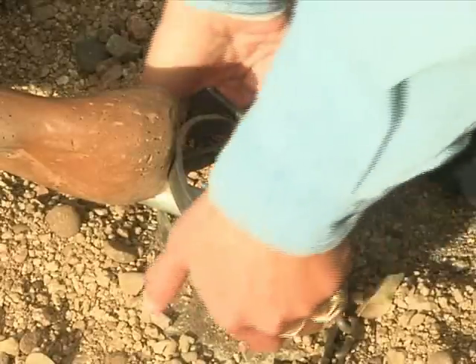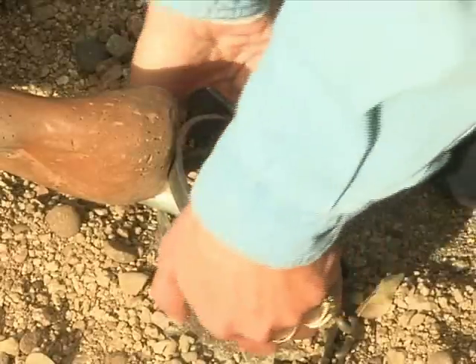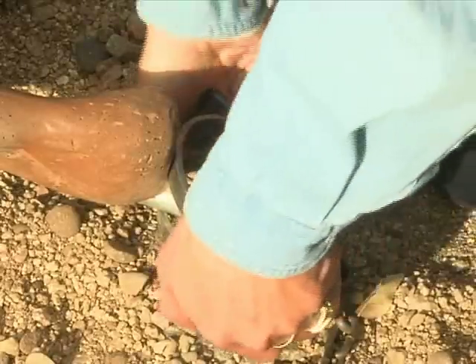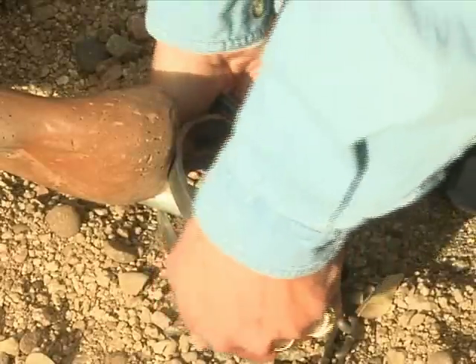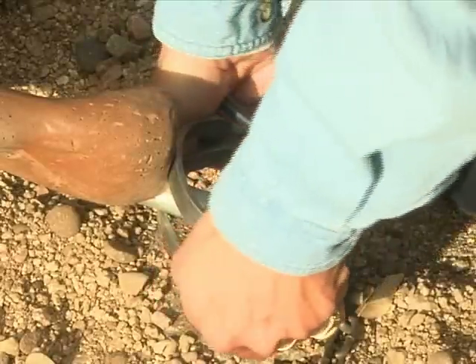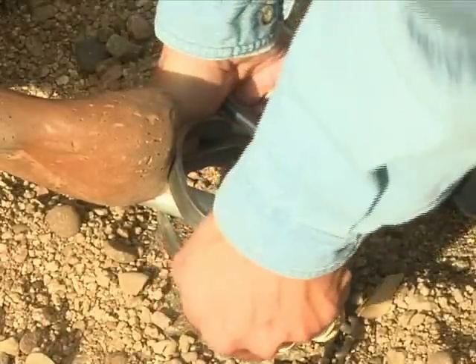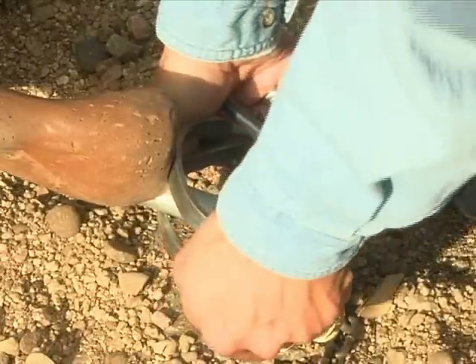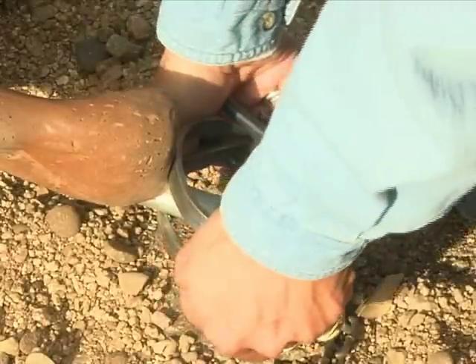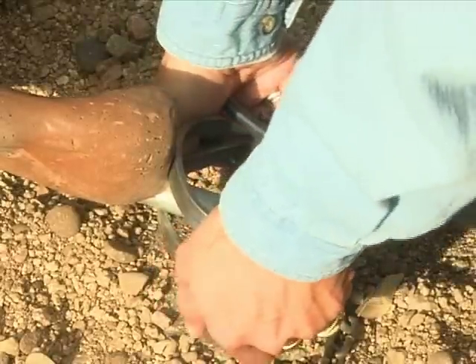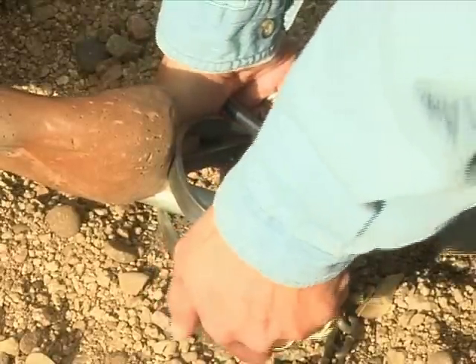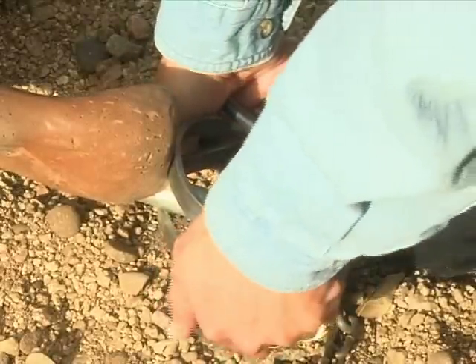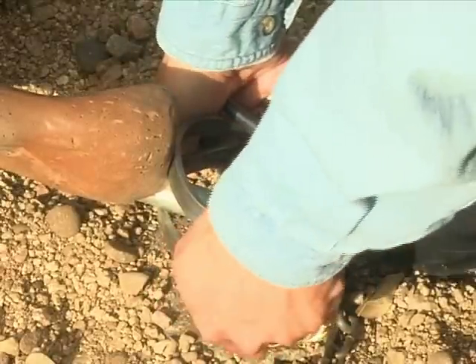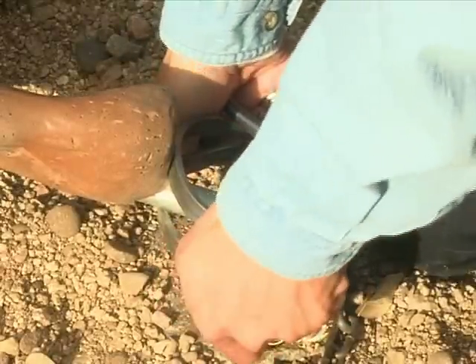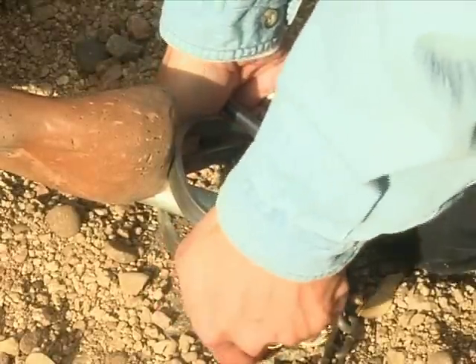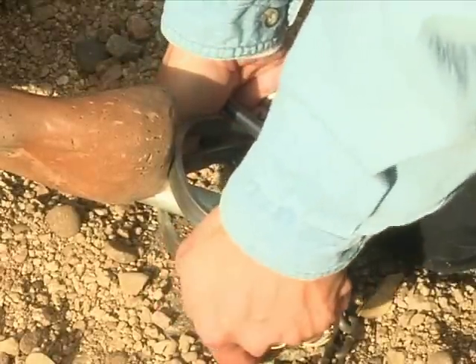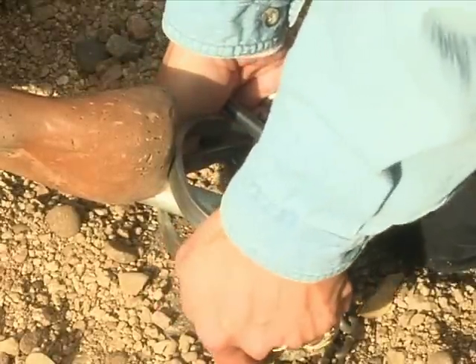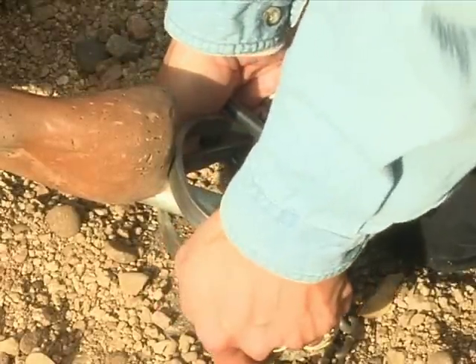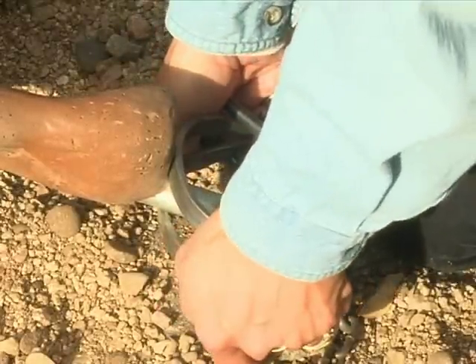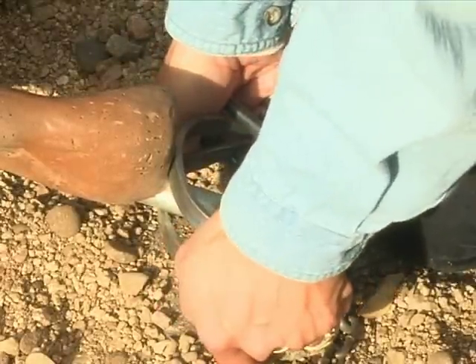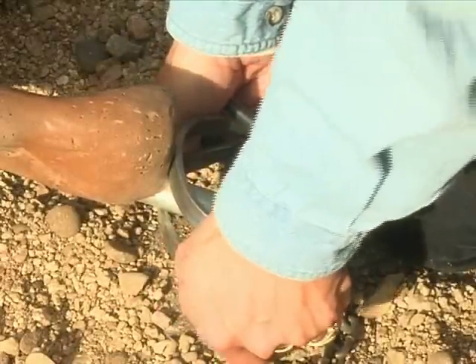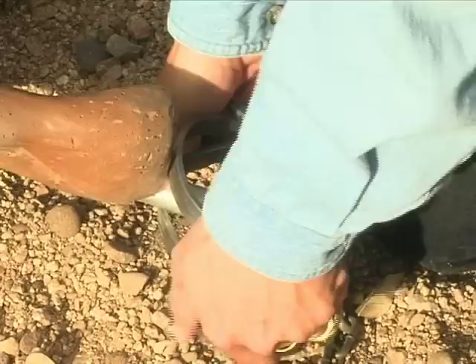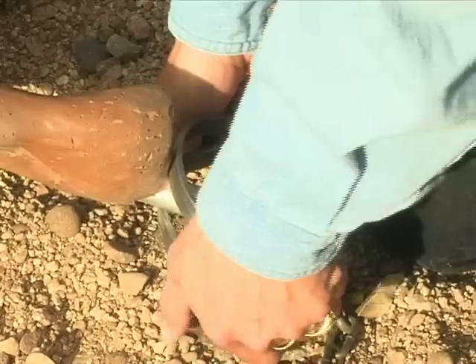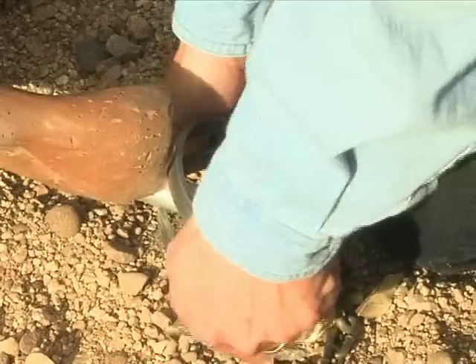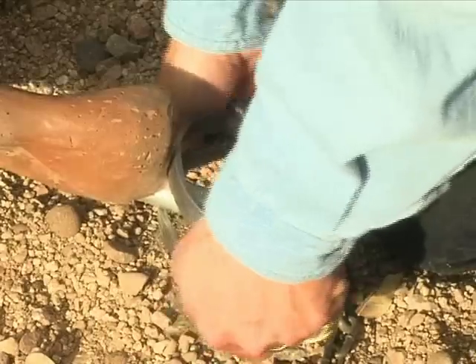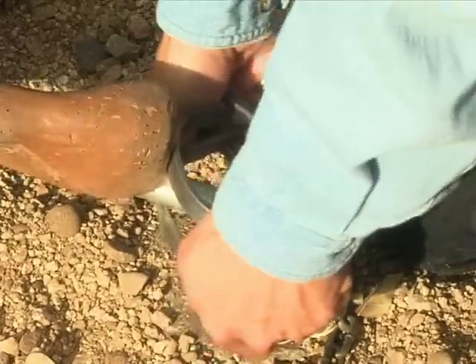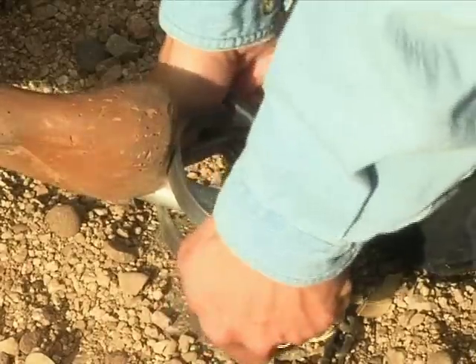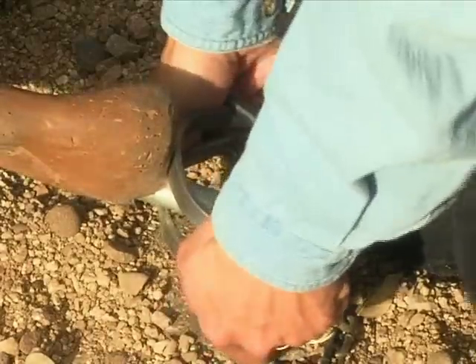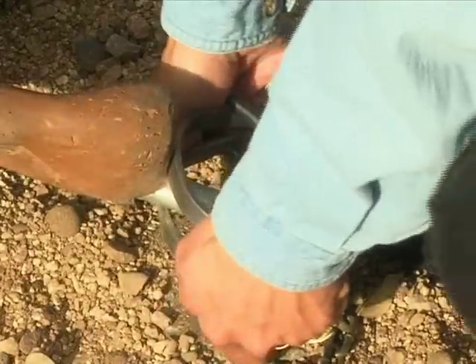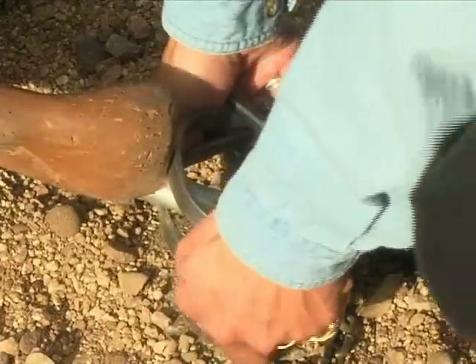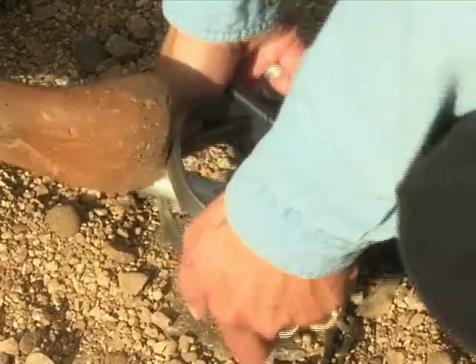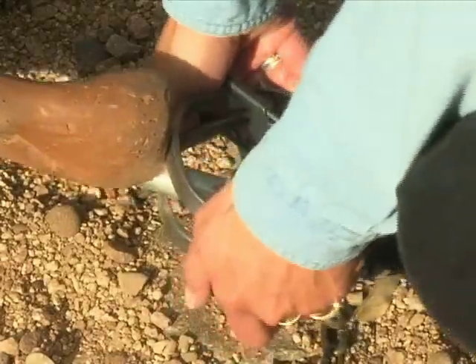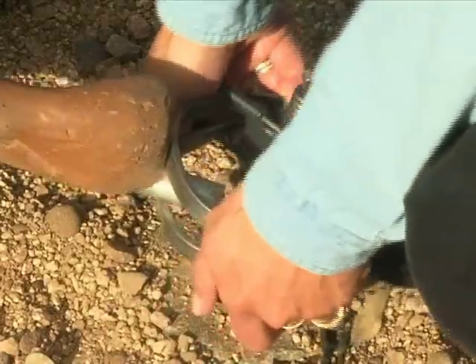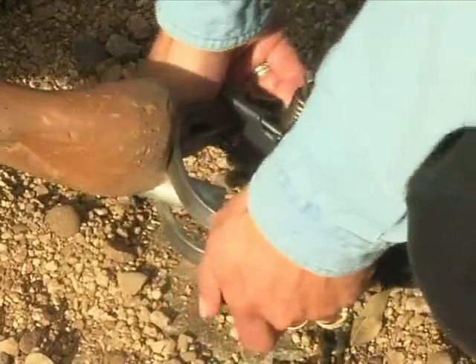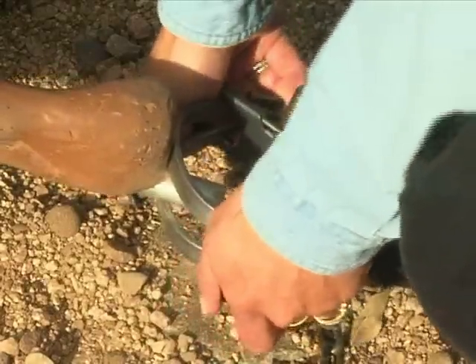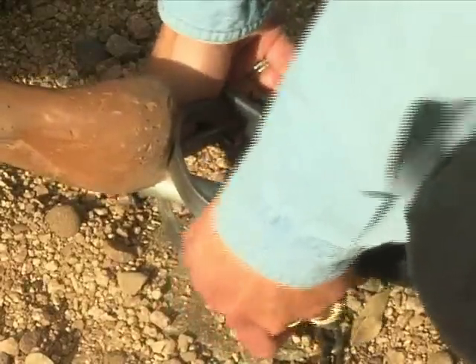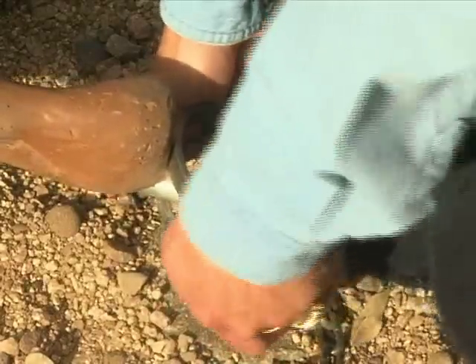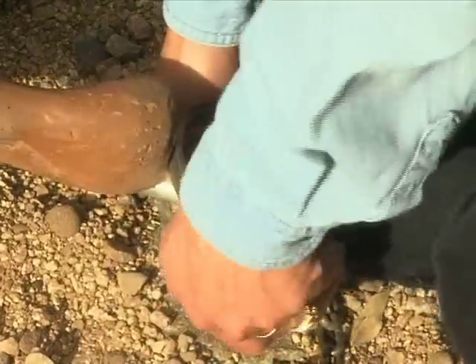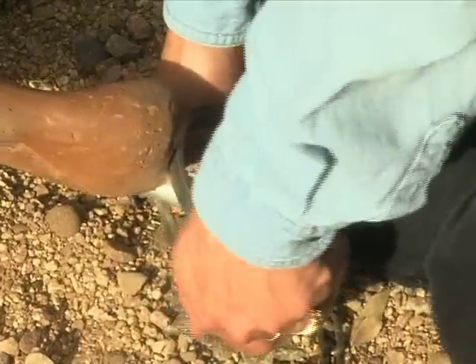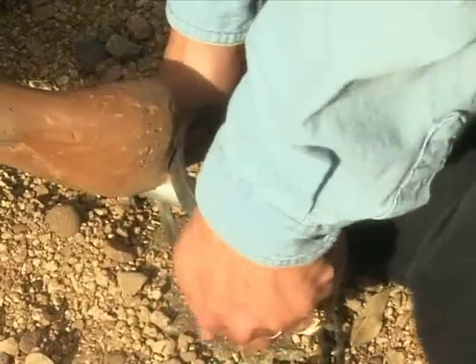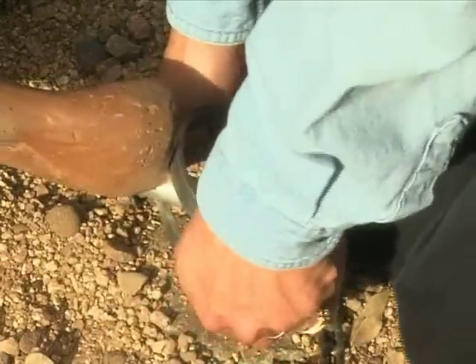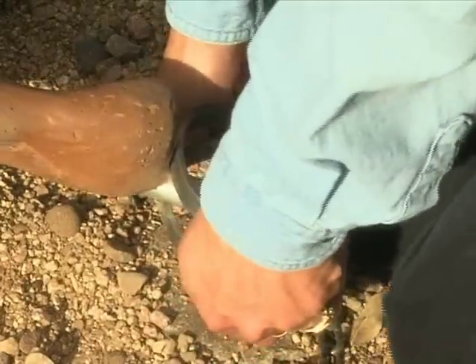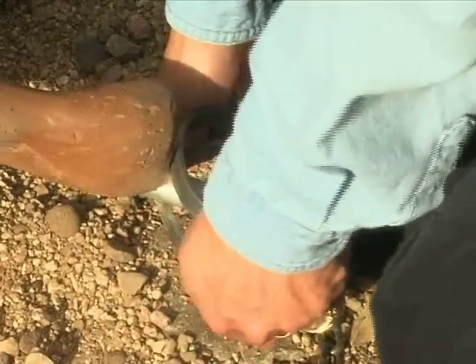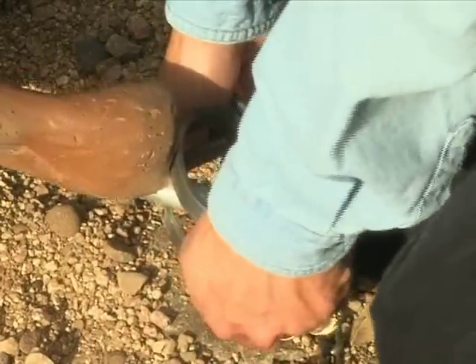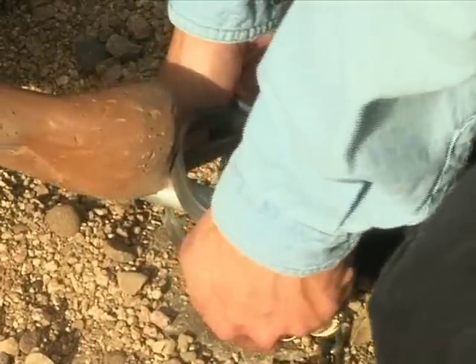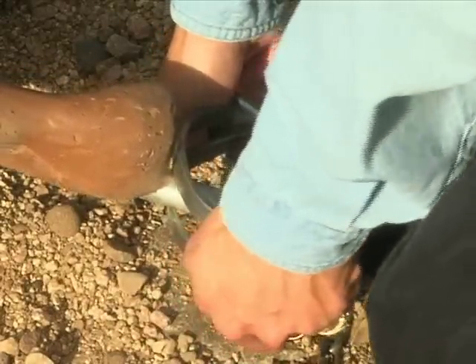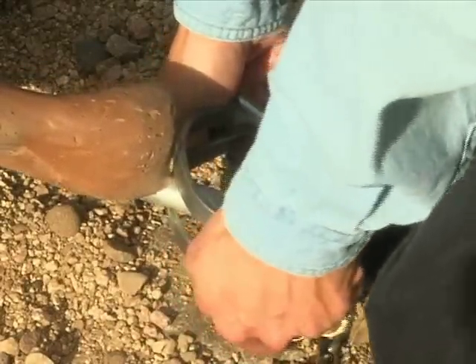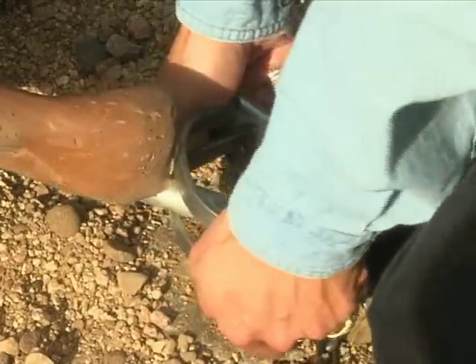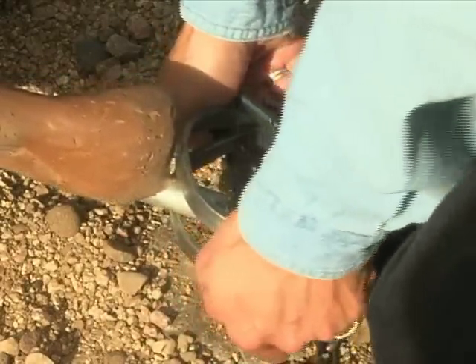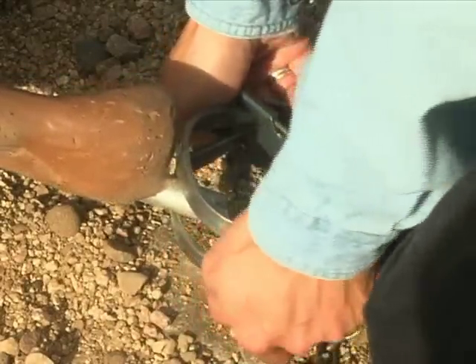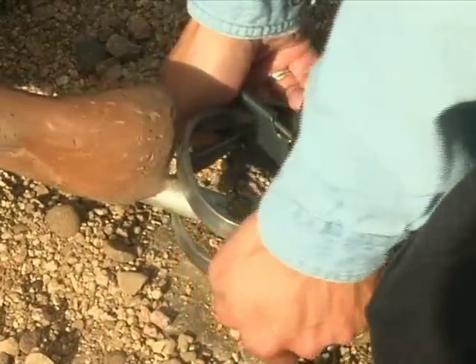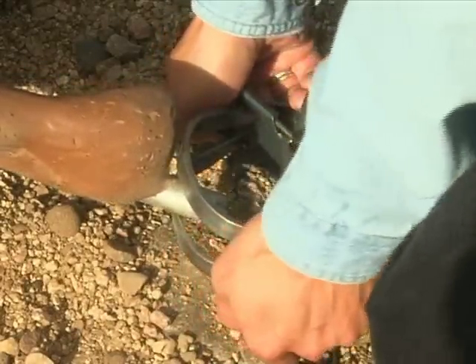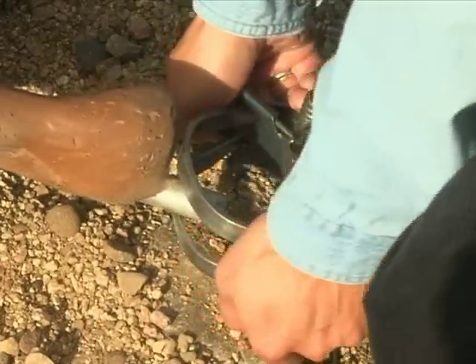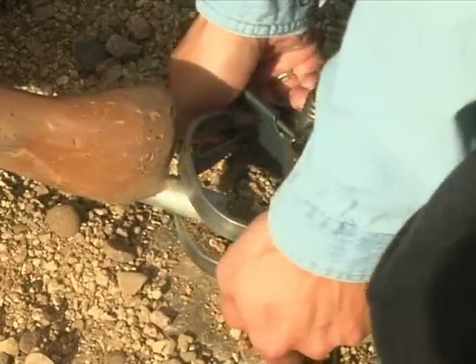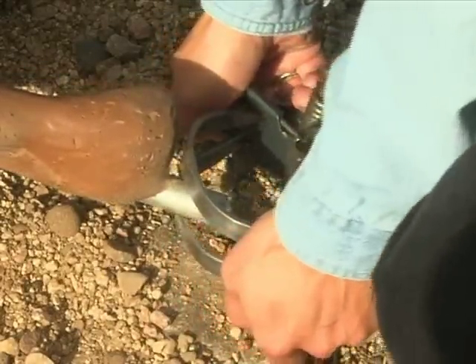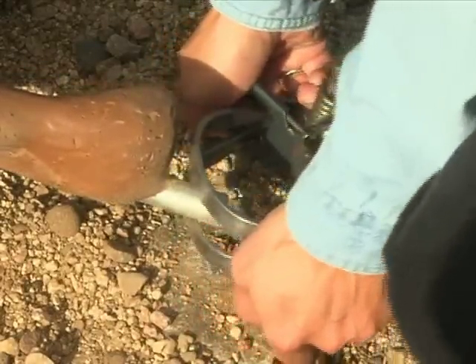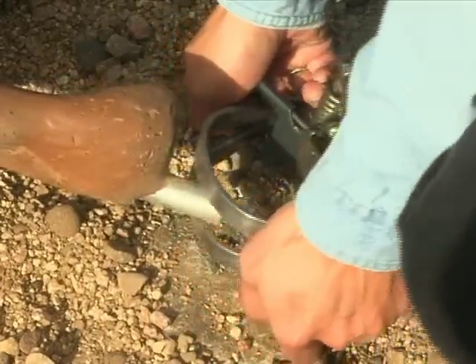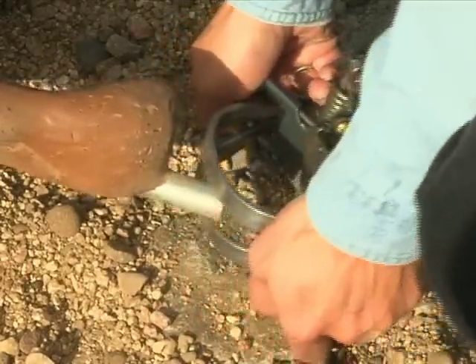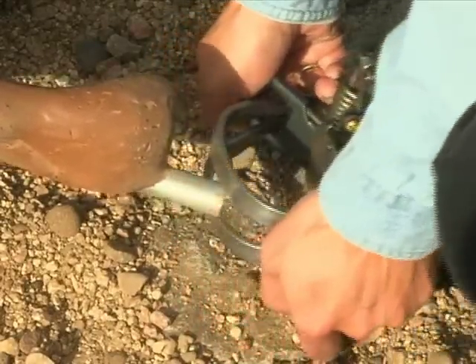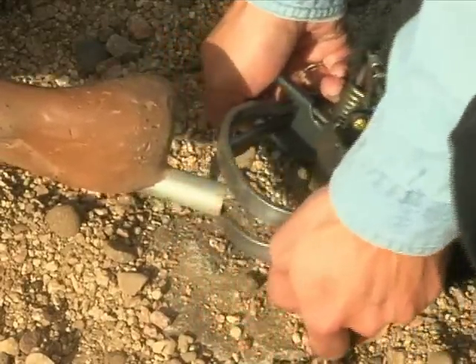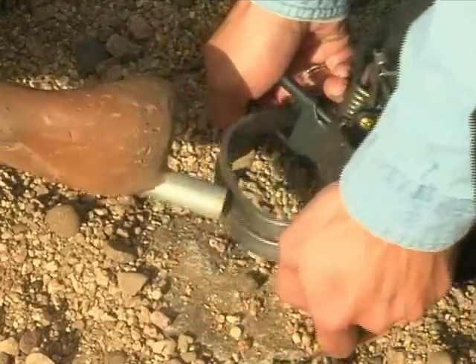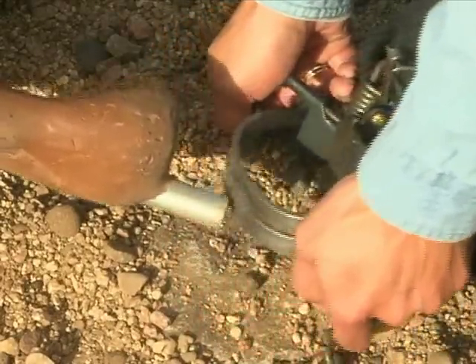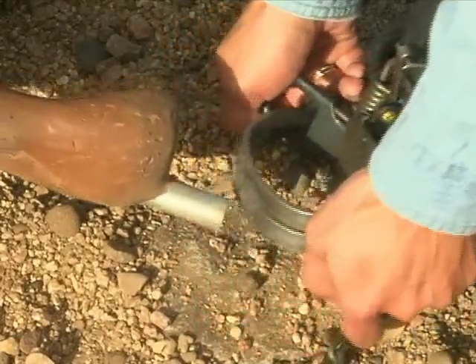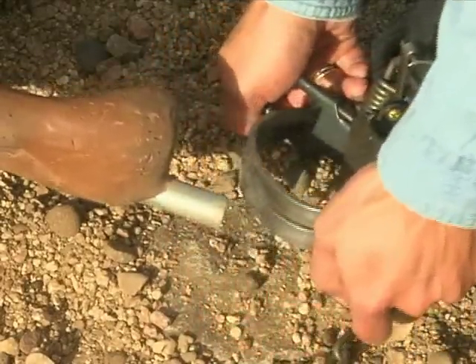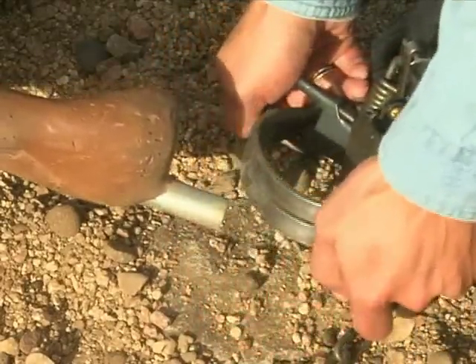If you do not have the hand strength, as I don't, you can use your knee as a brace to apply the pressure to release your dog.